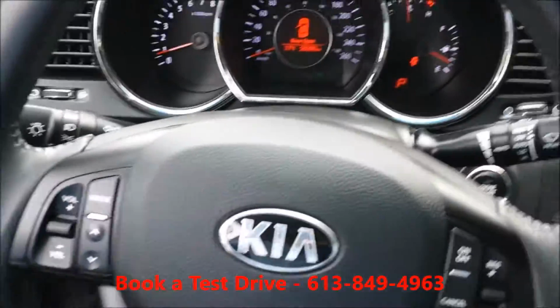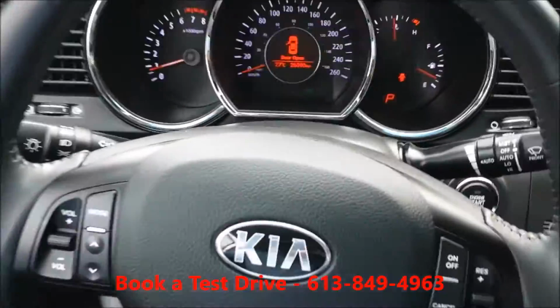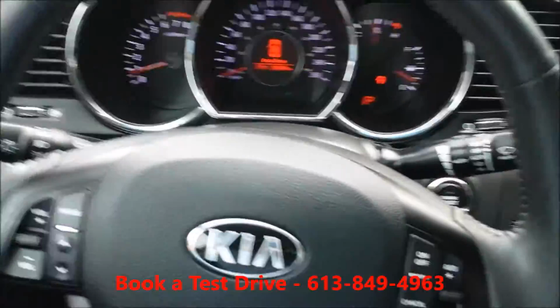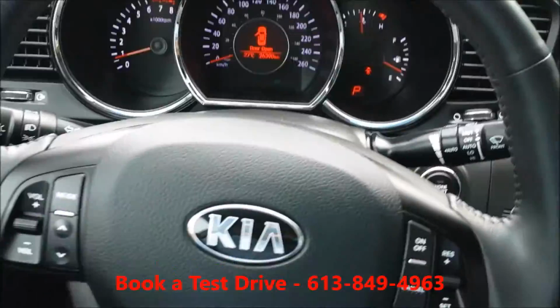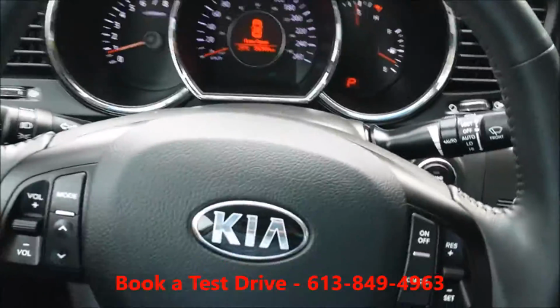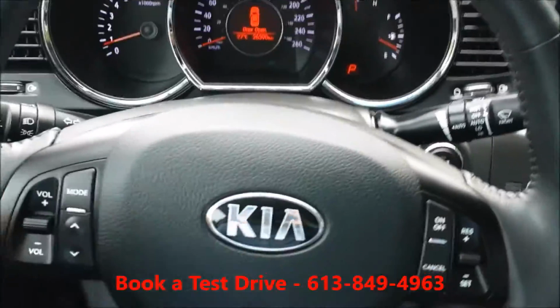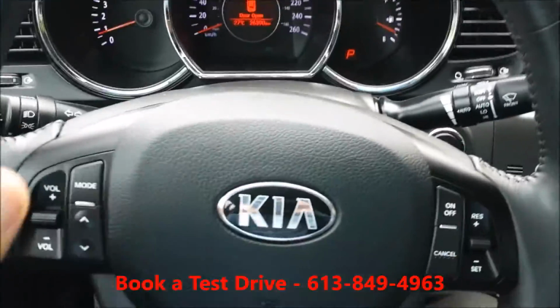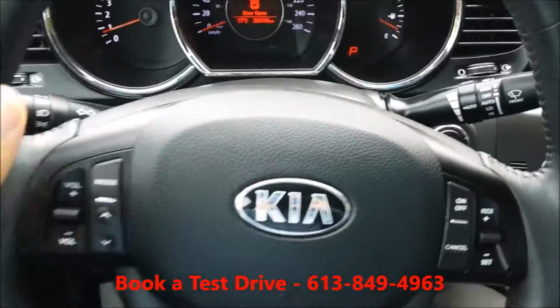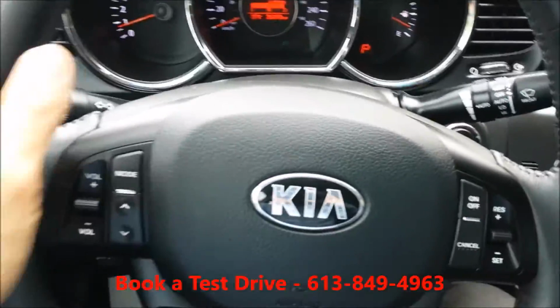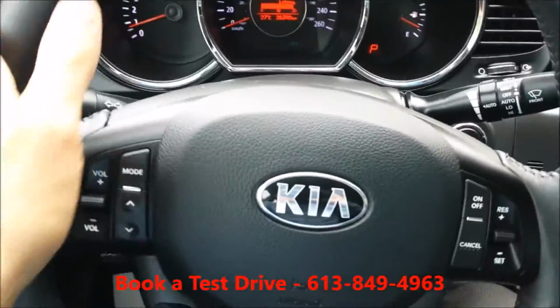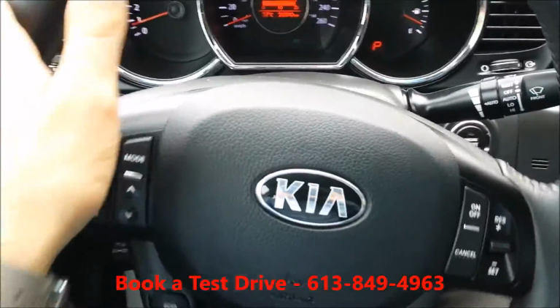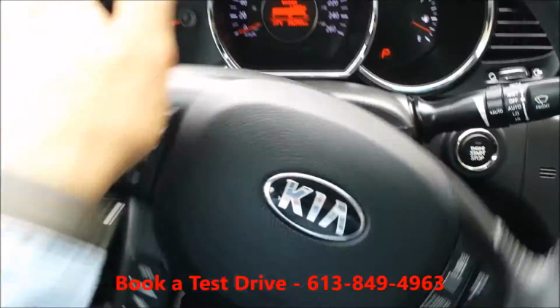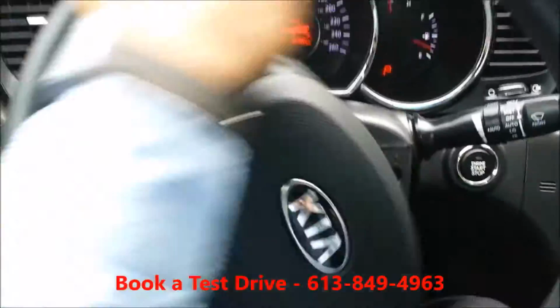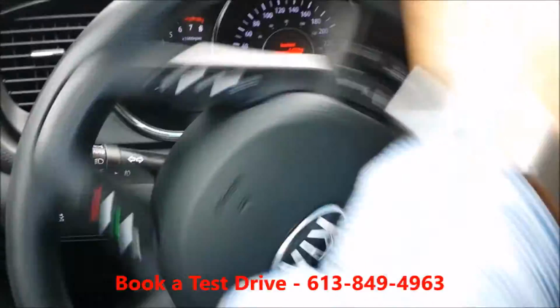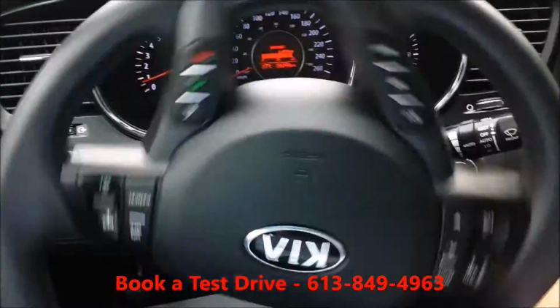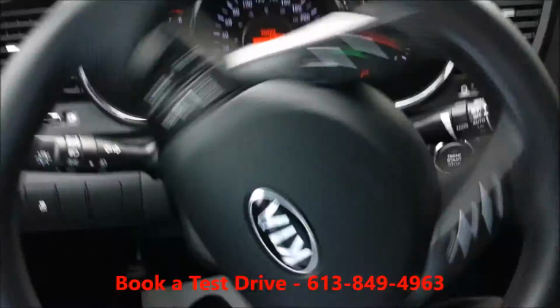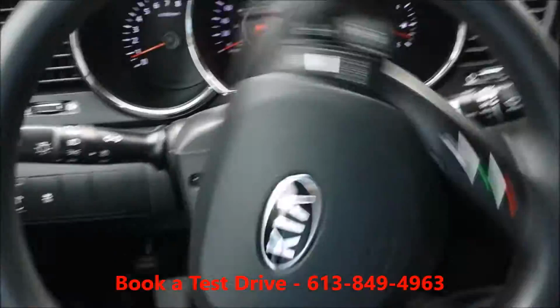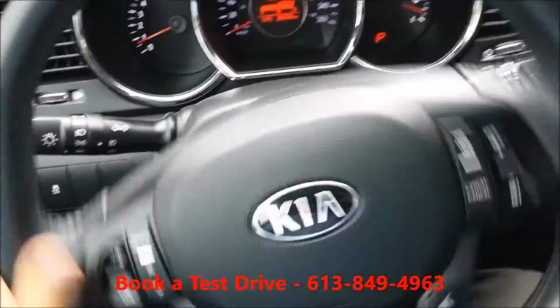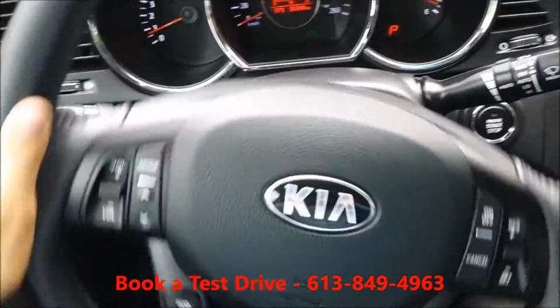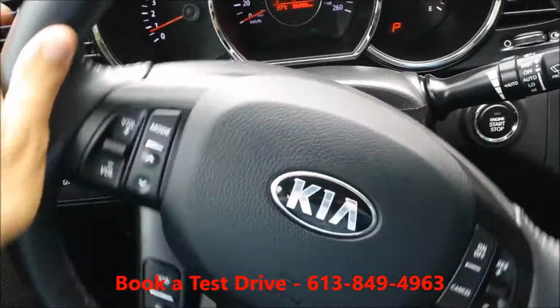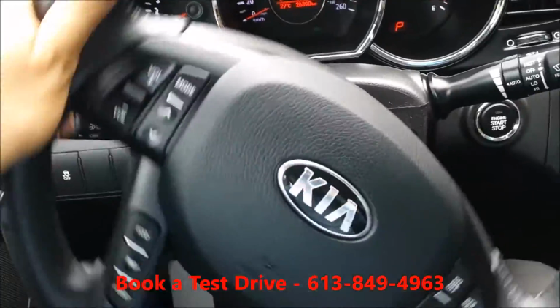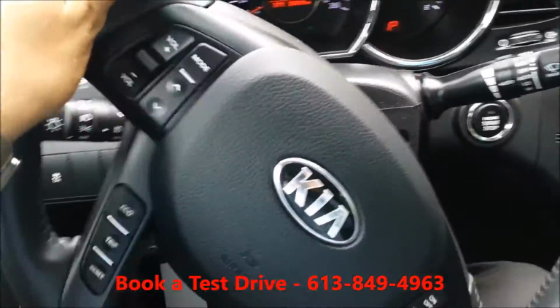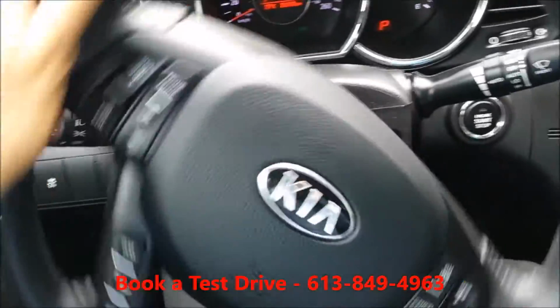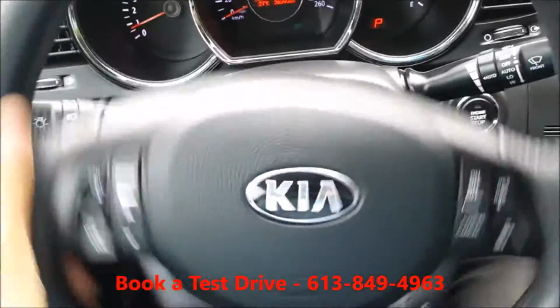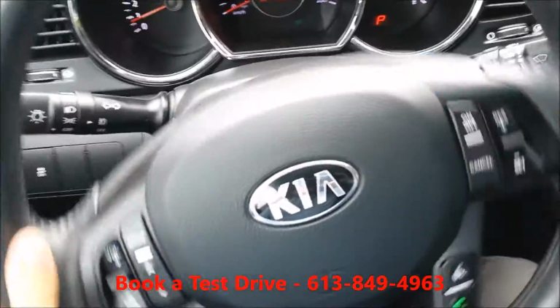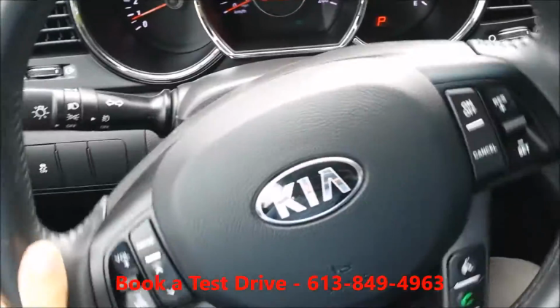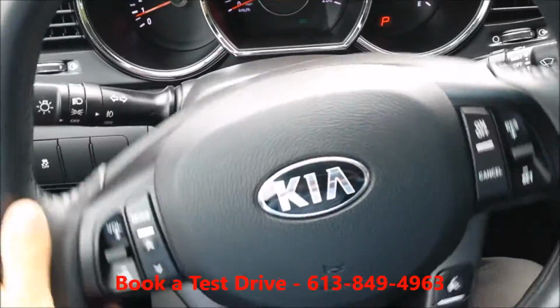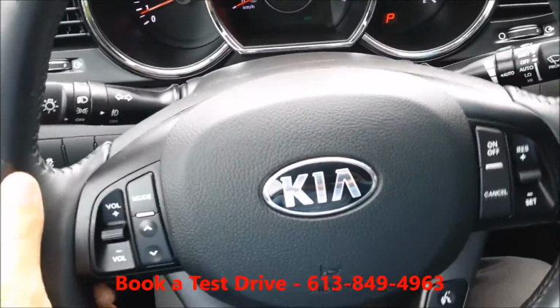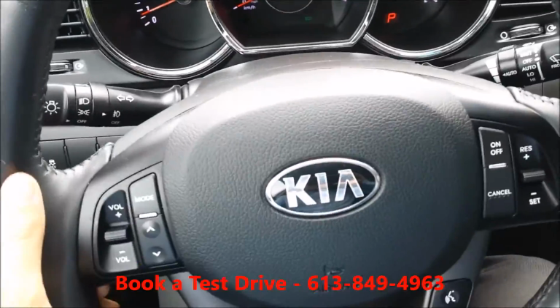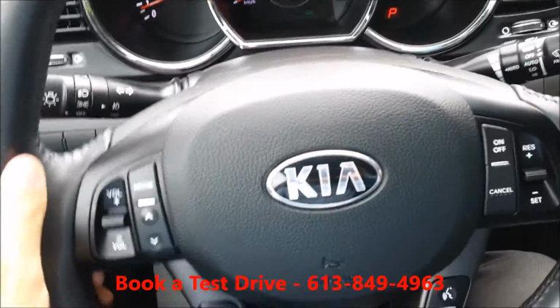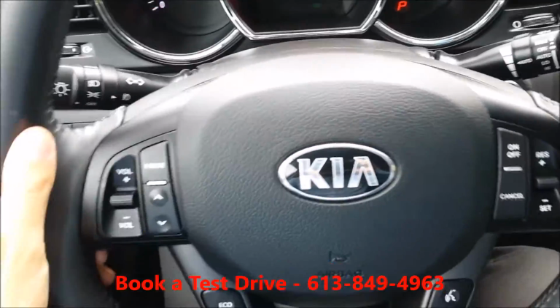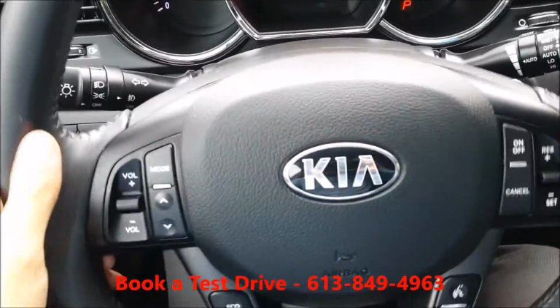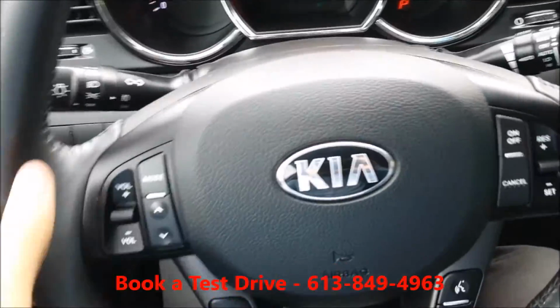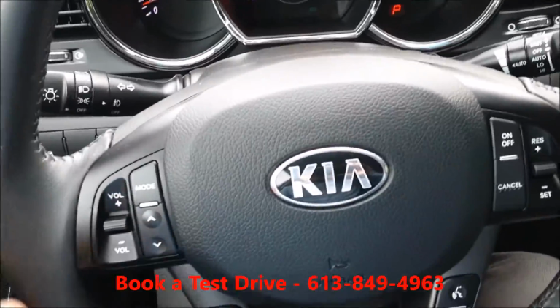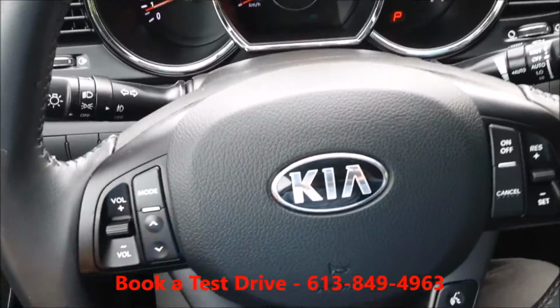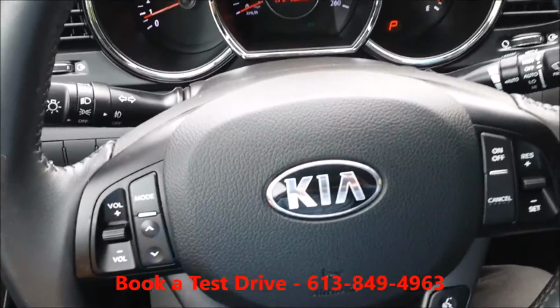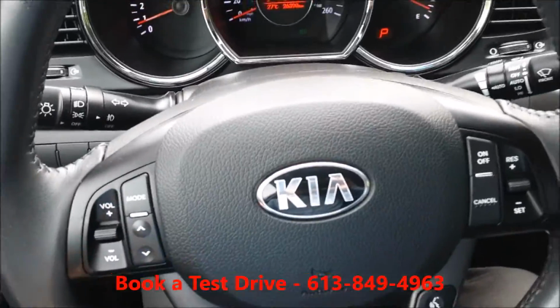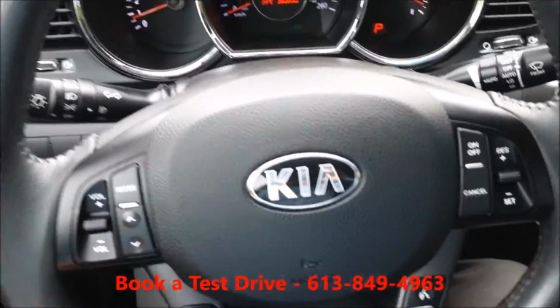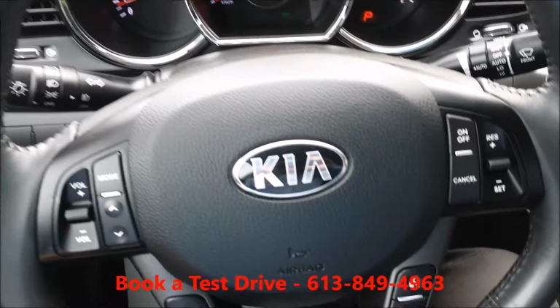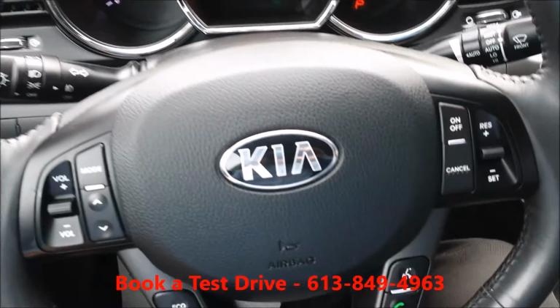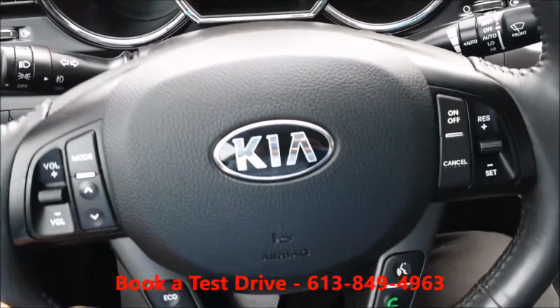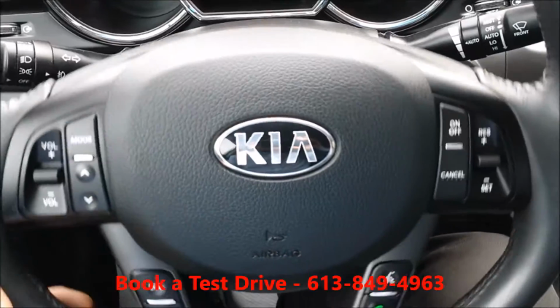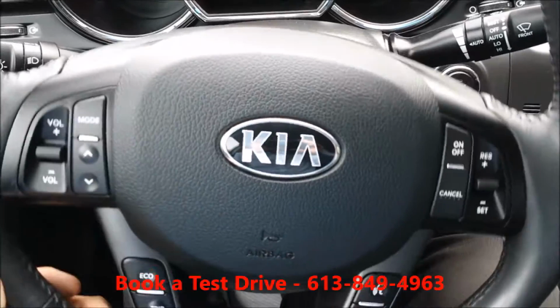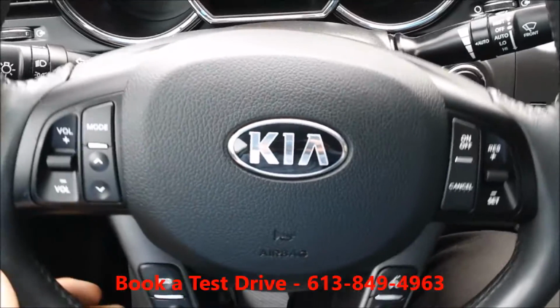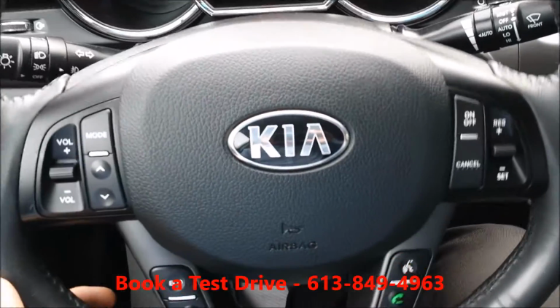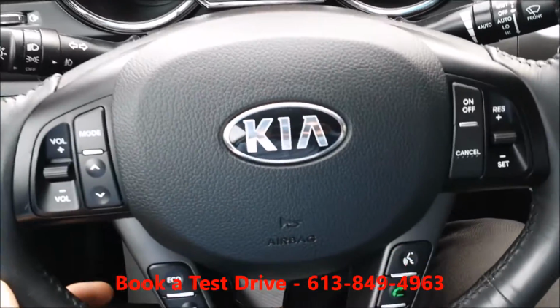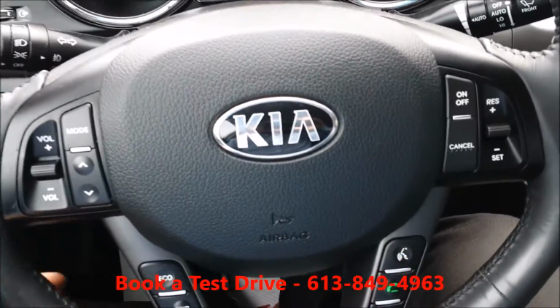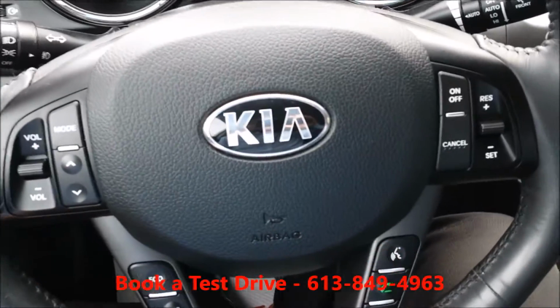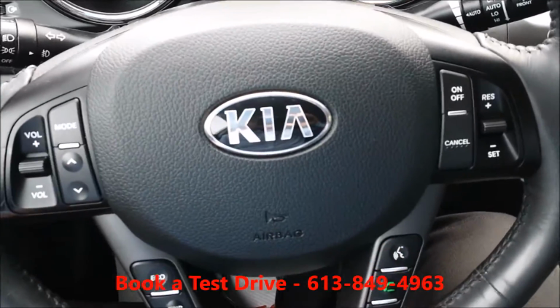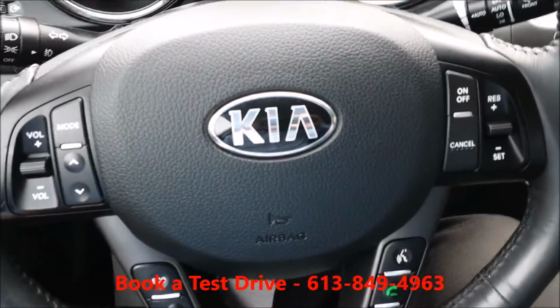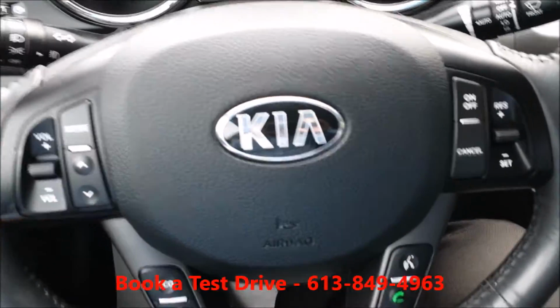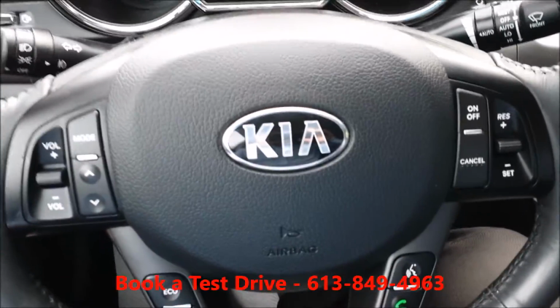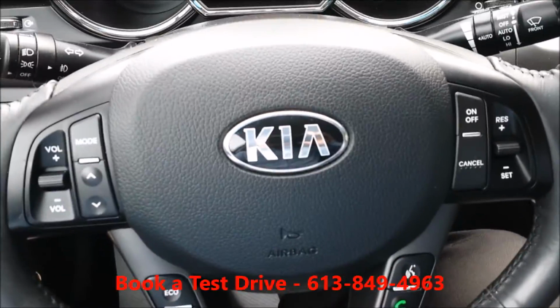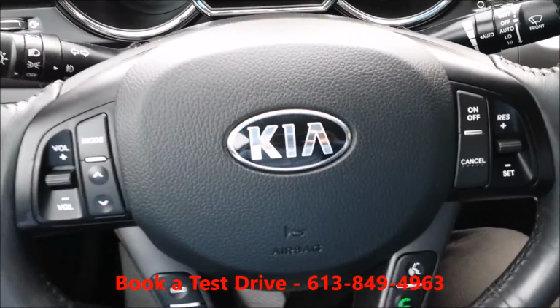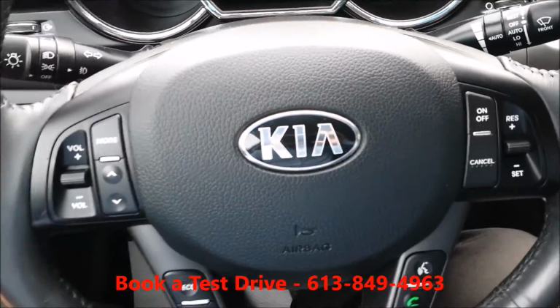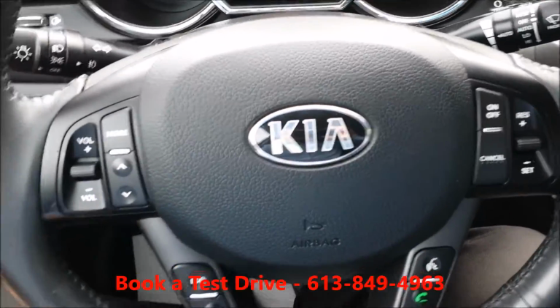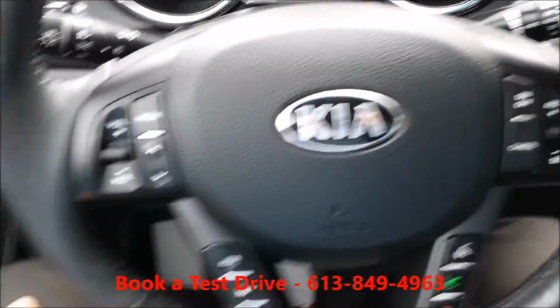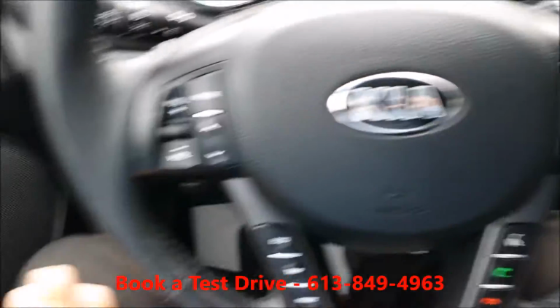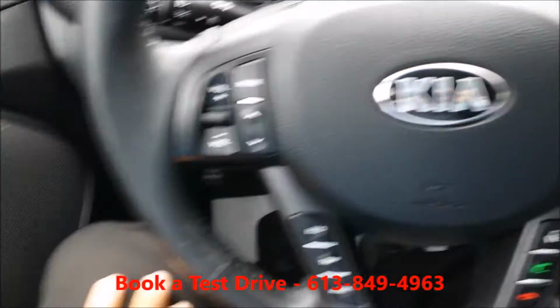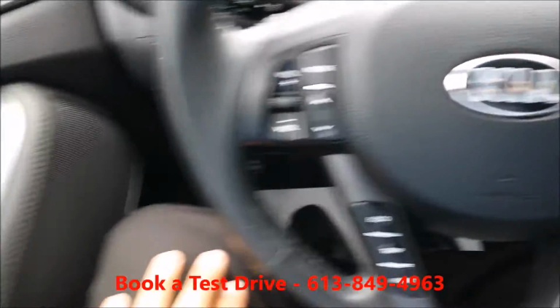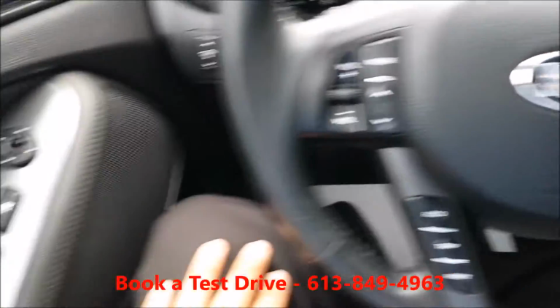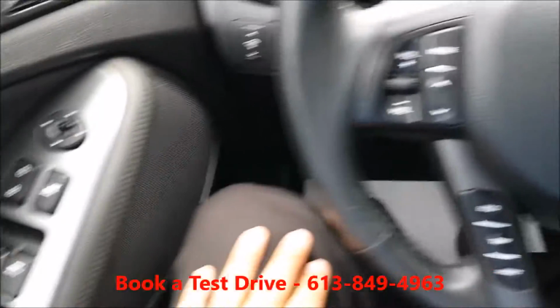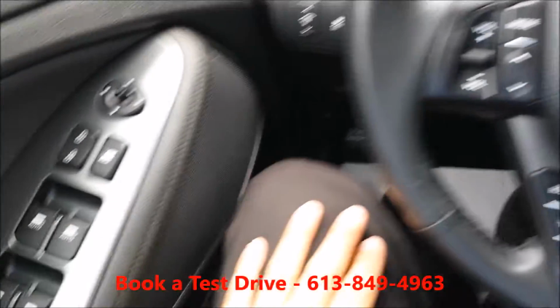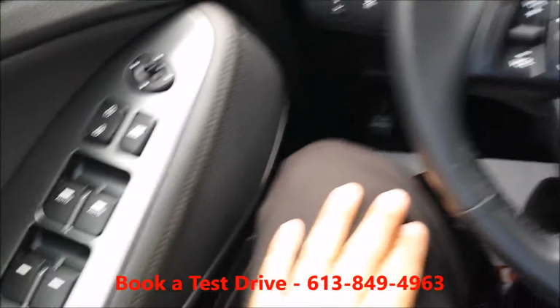This comes with a winter mat set — it's in the trunk, and it's a Kia-issued winter mat set as well.